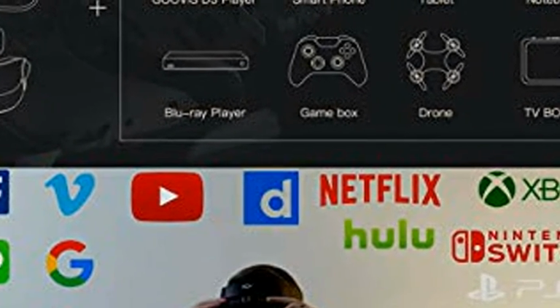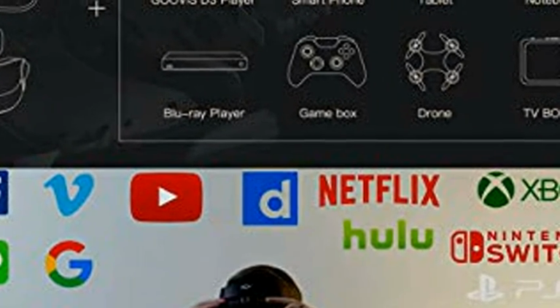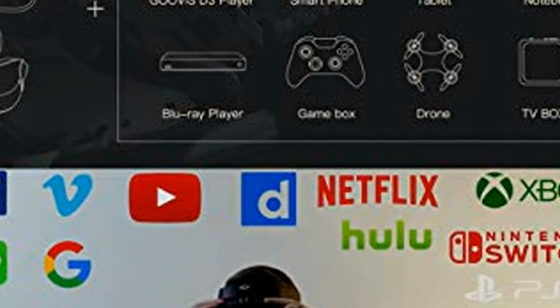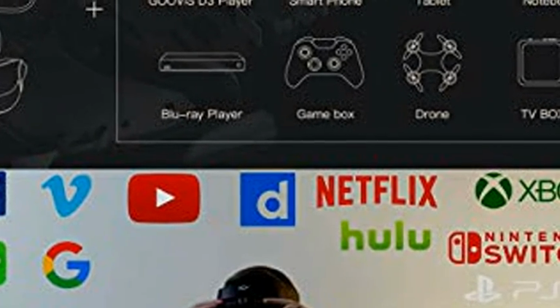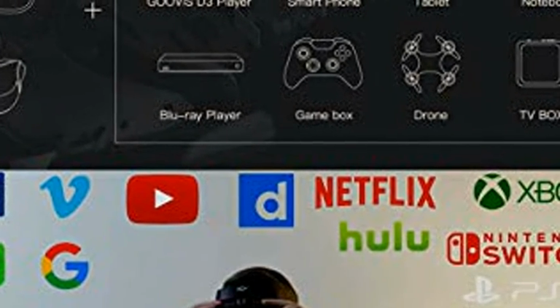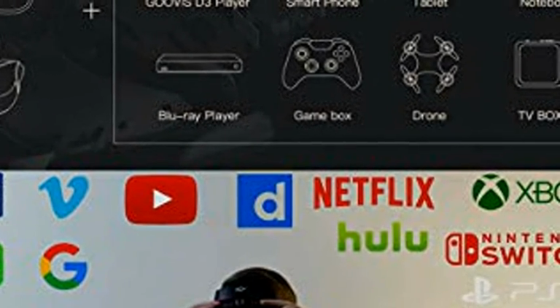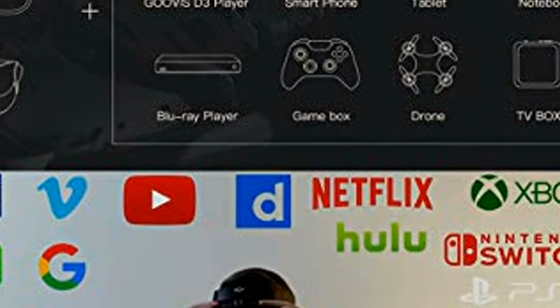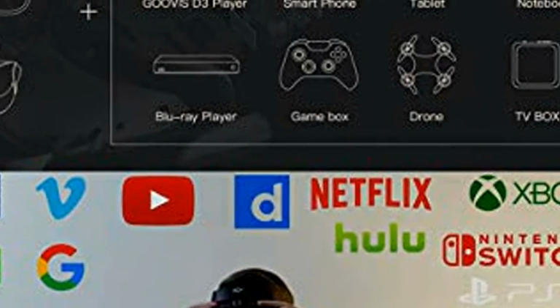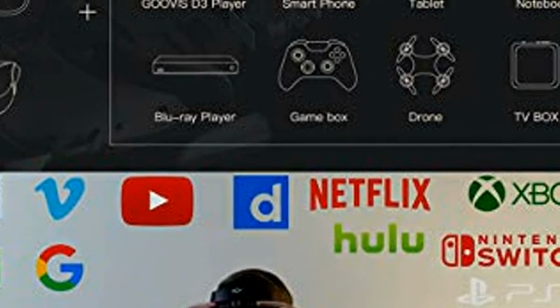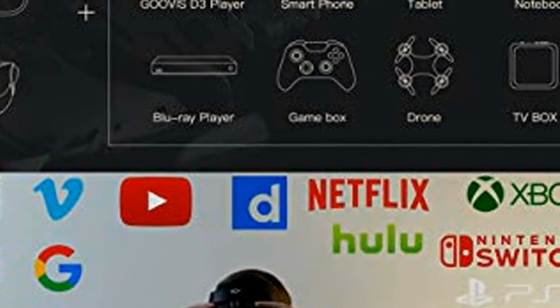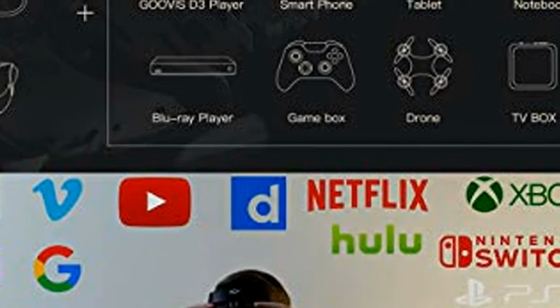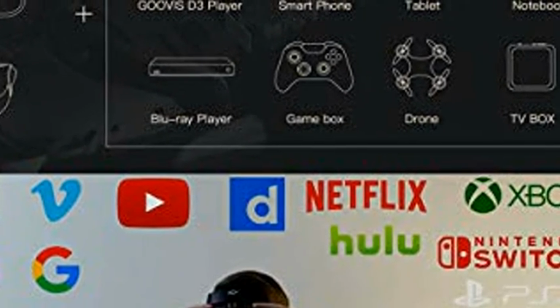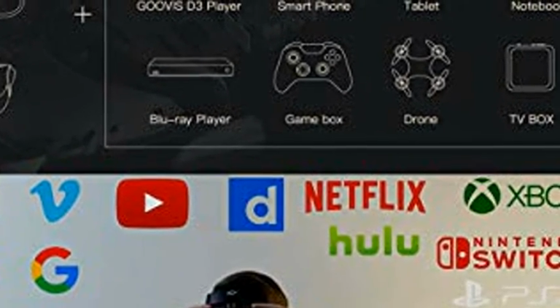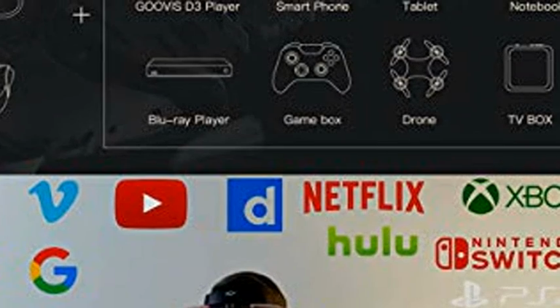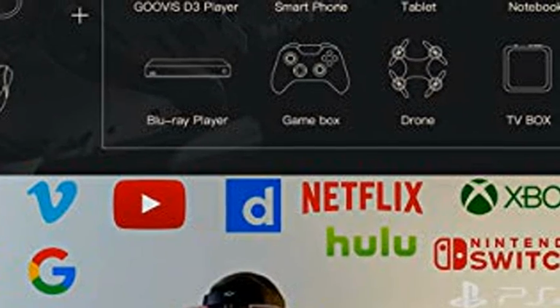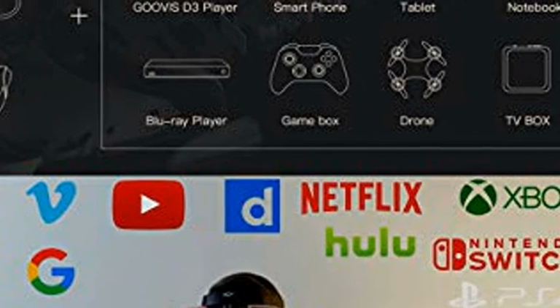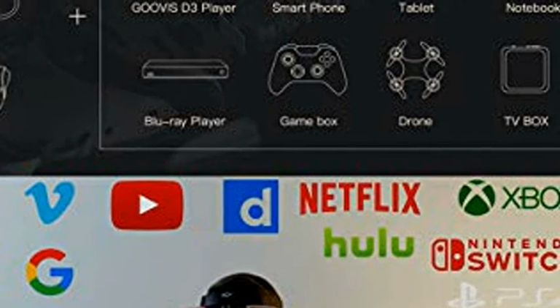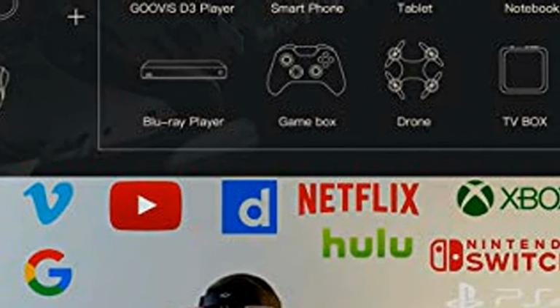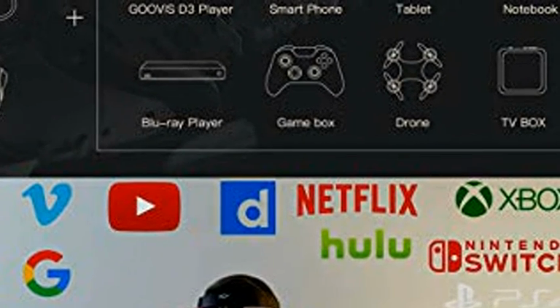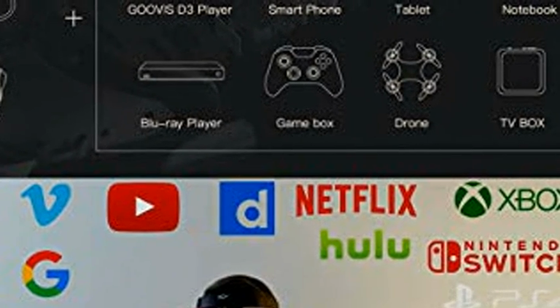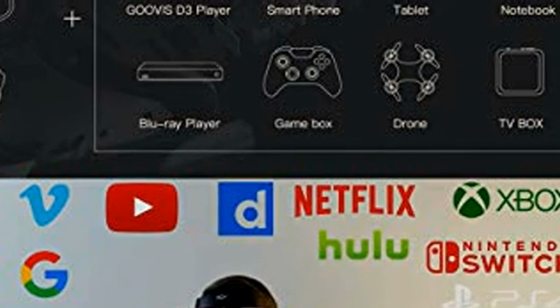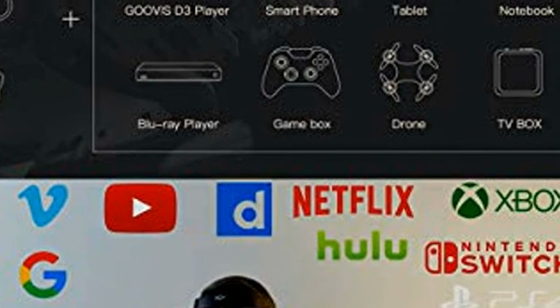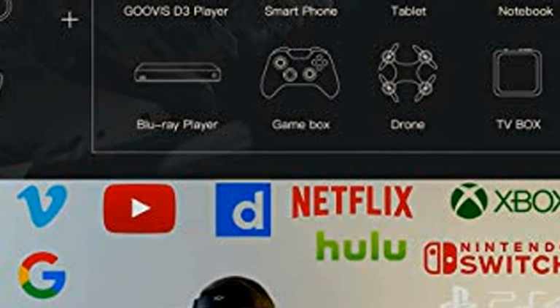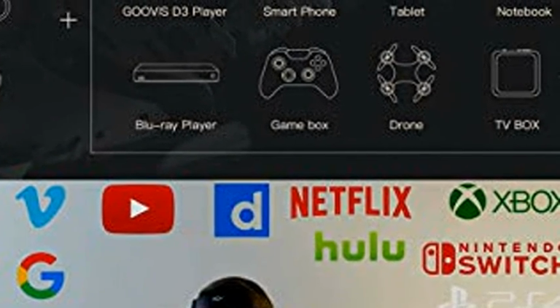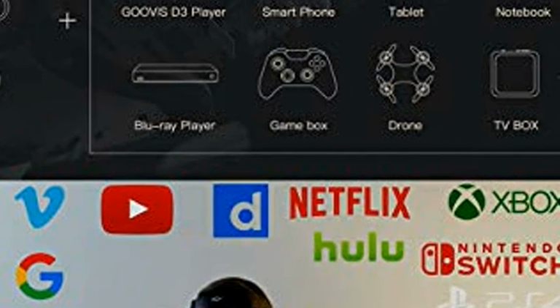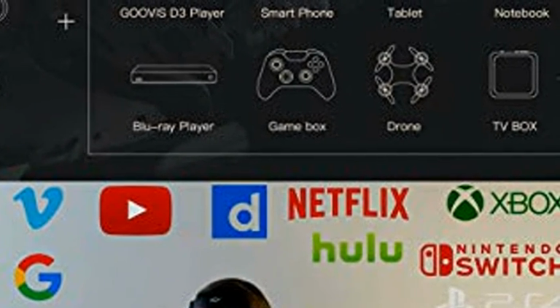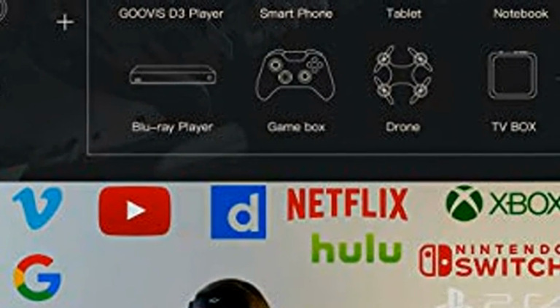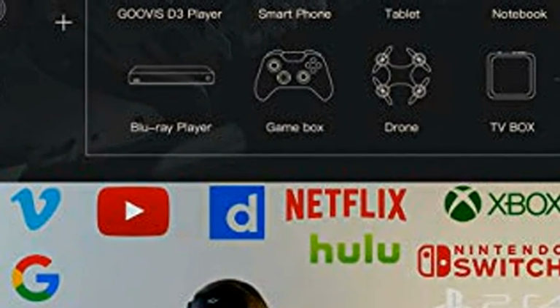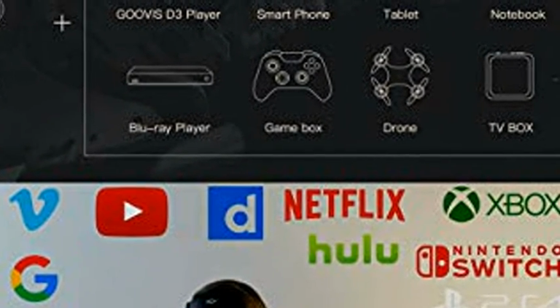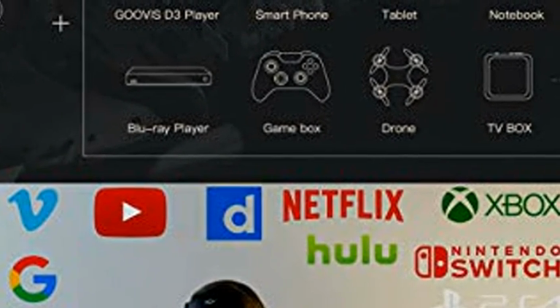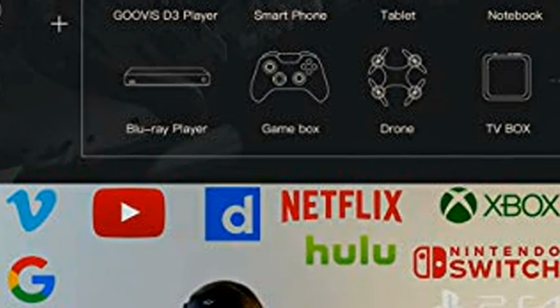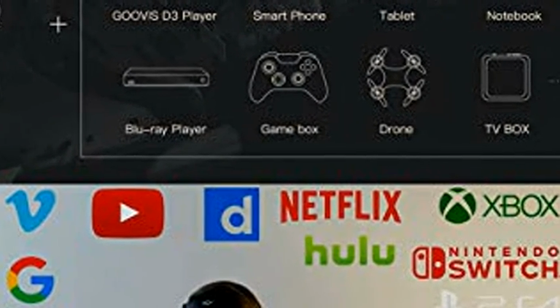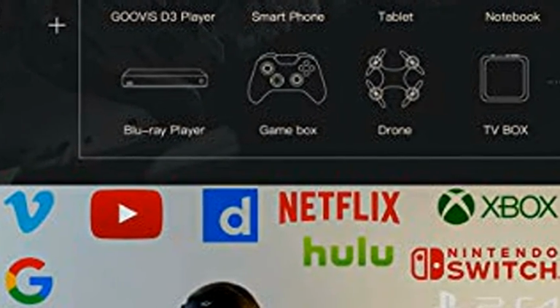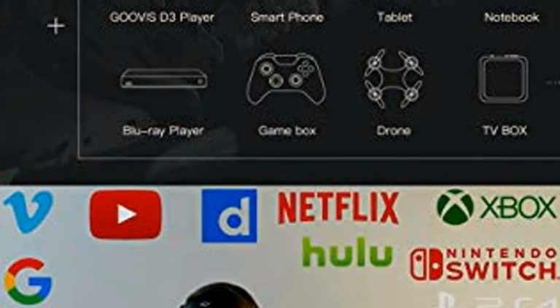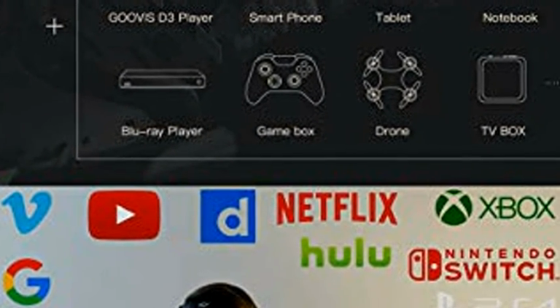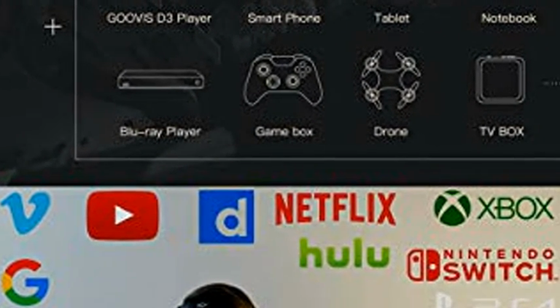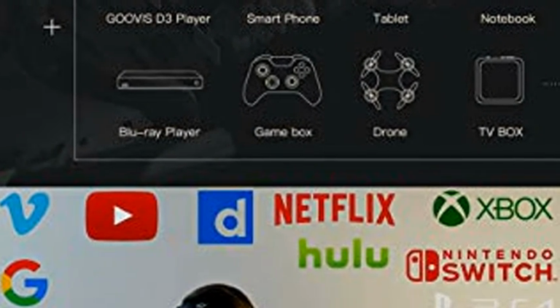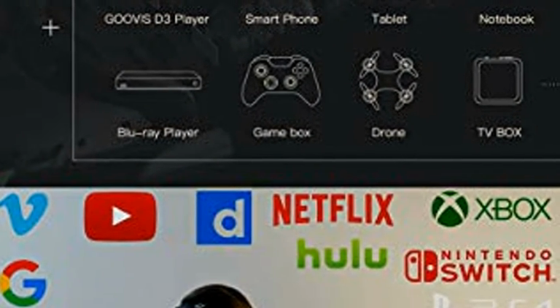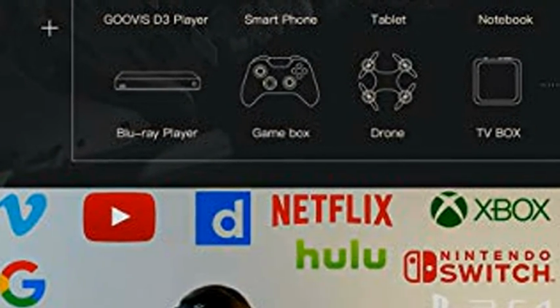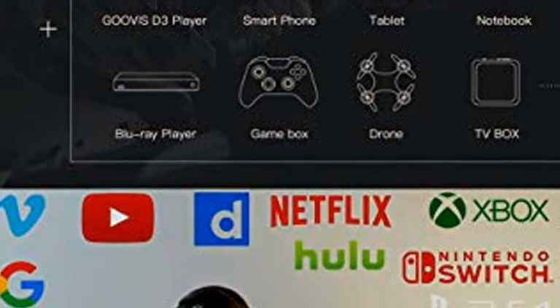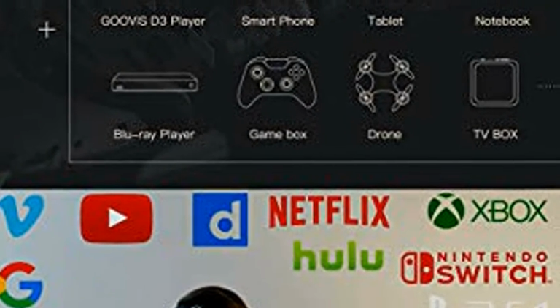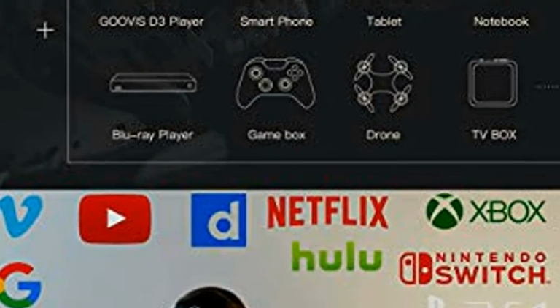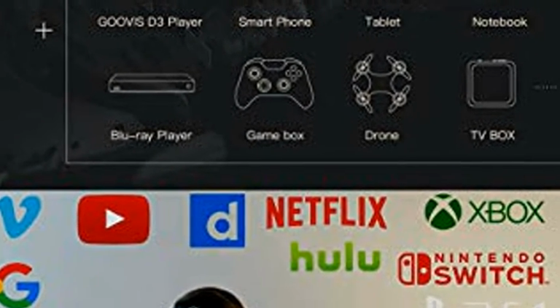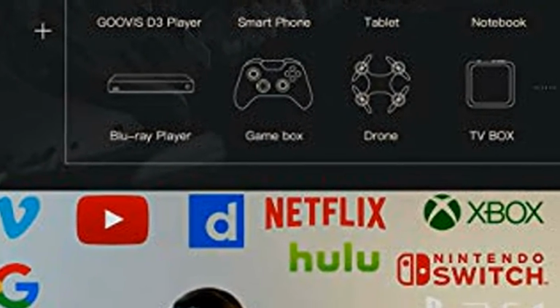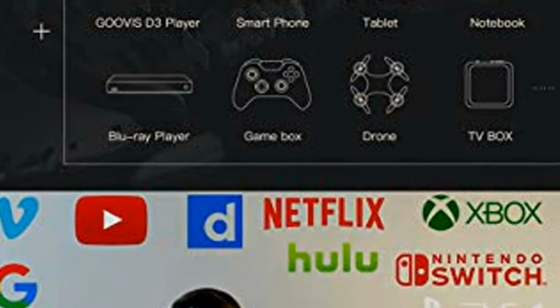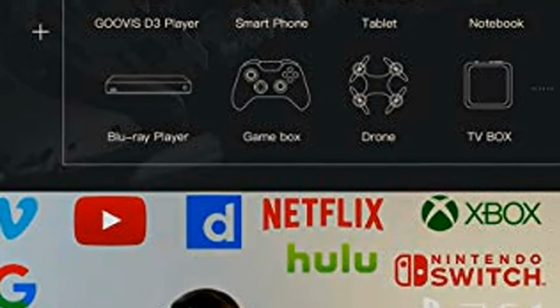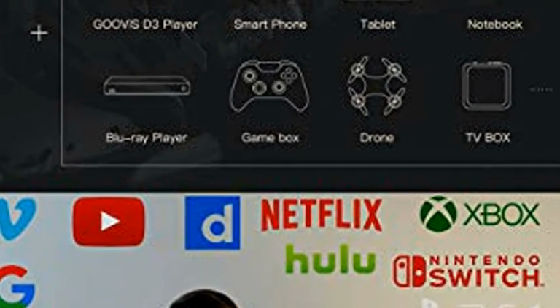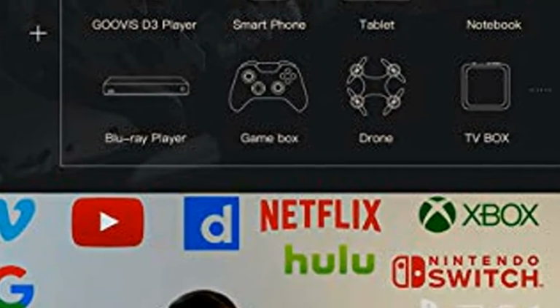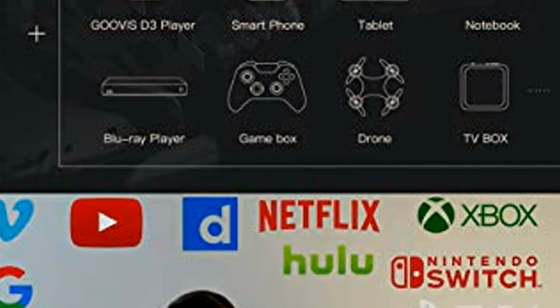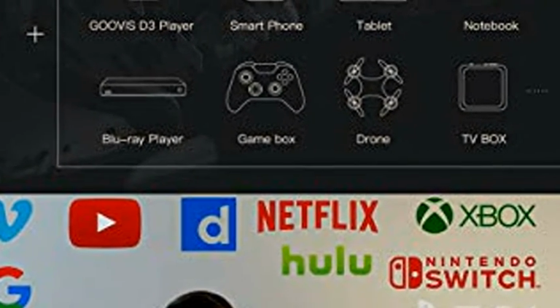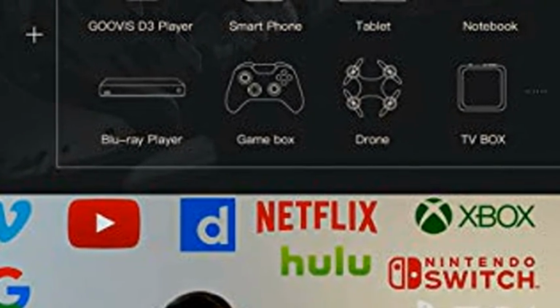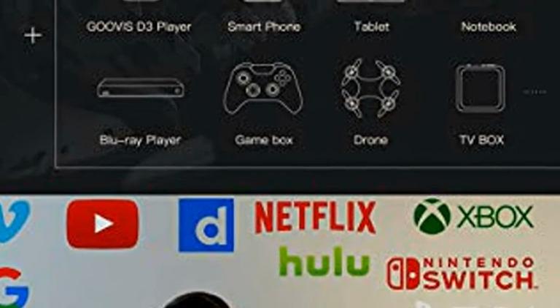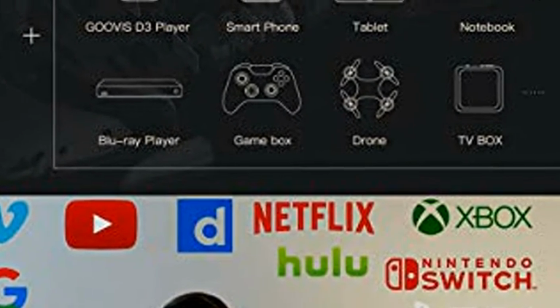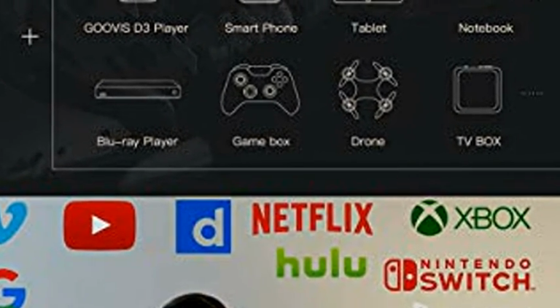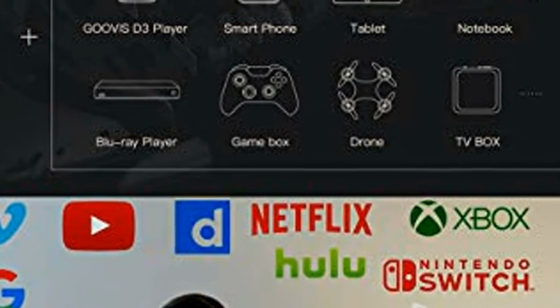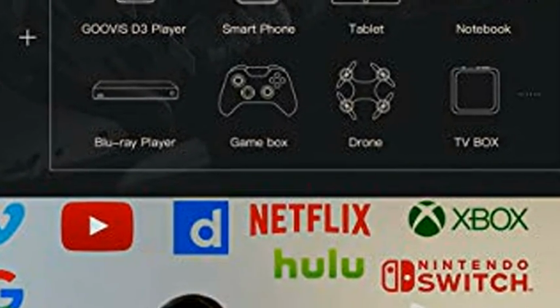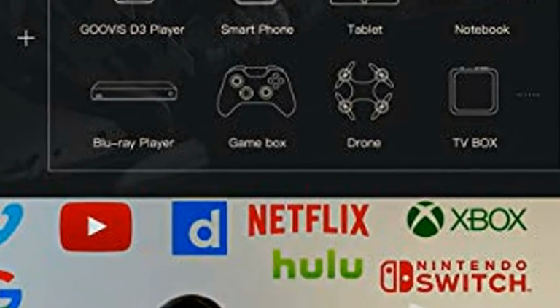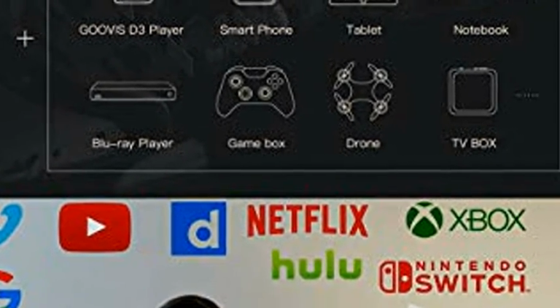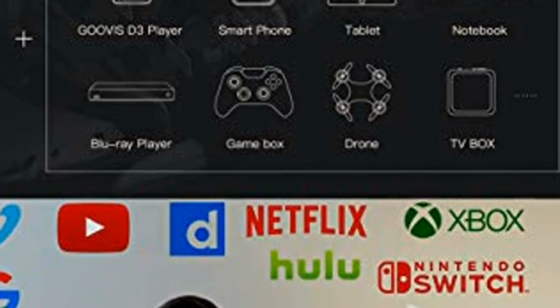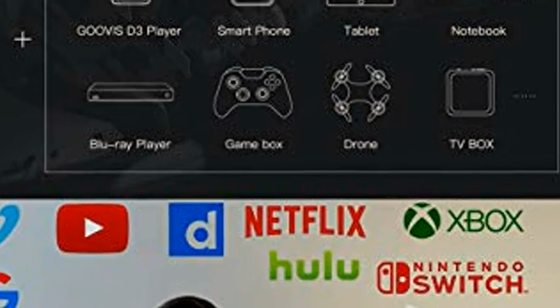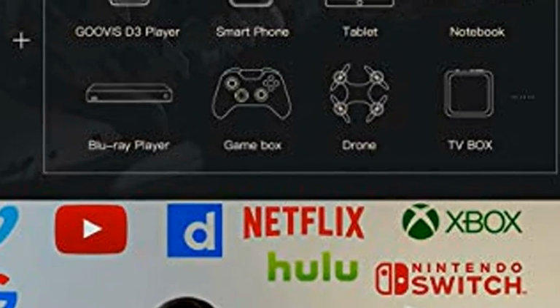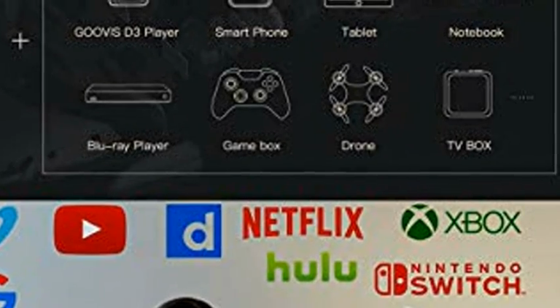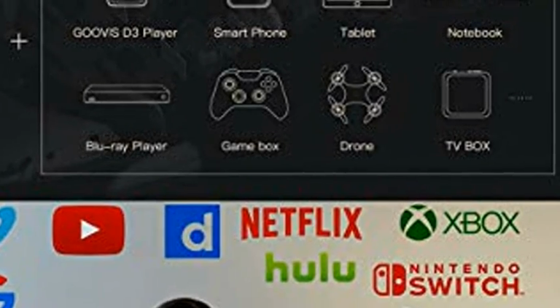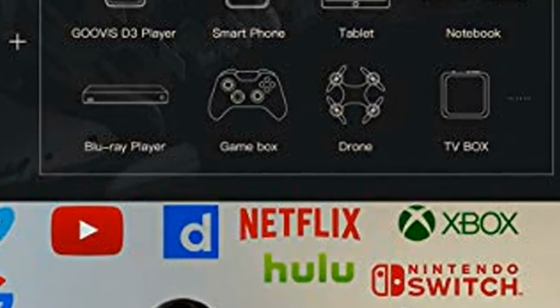Unlimited mobile entertainment: watch movies, videos online through YouTube, Hulu, Netflix, and Amazon Prime, etc.